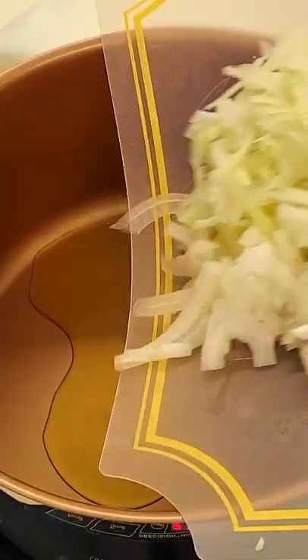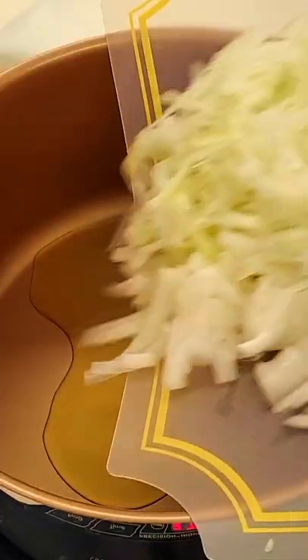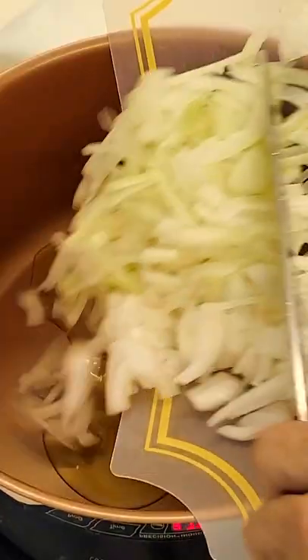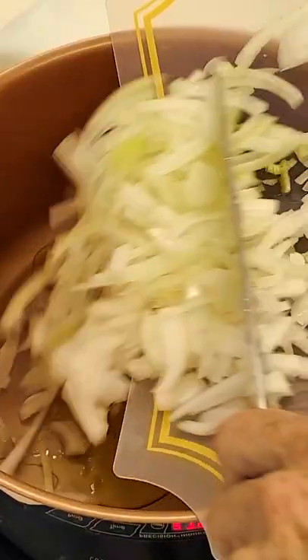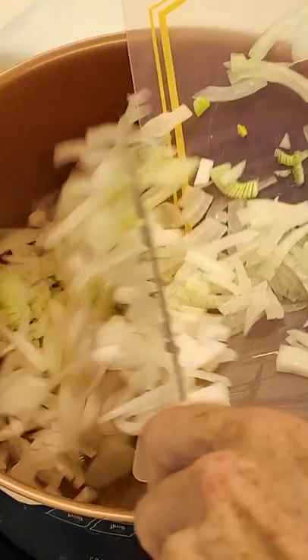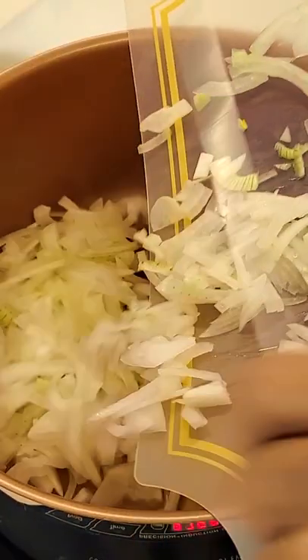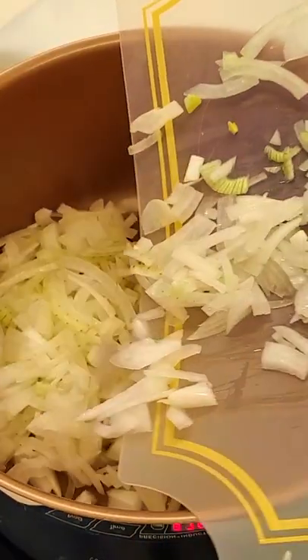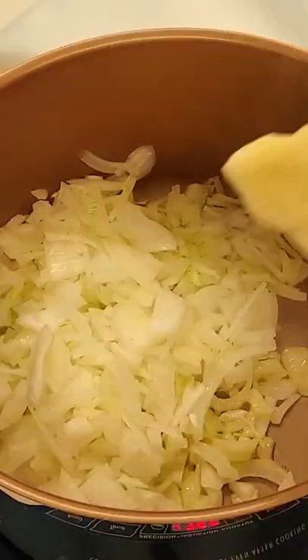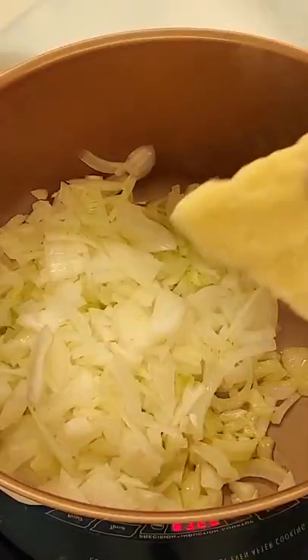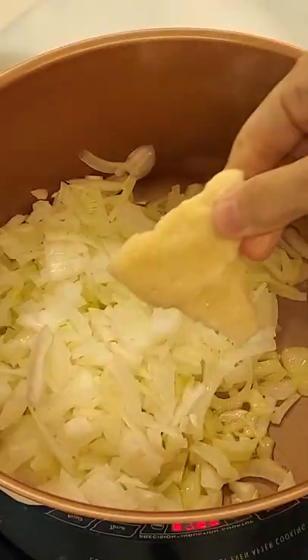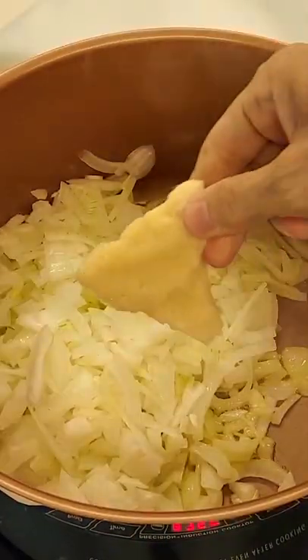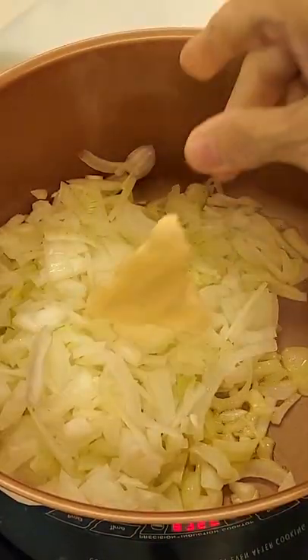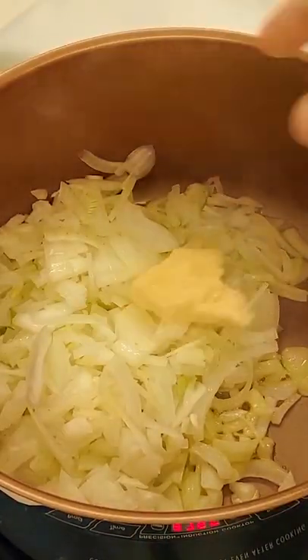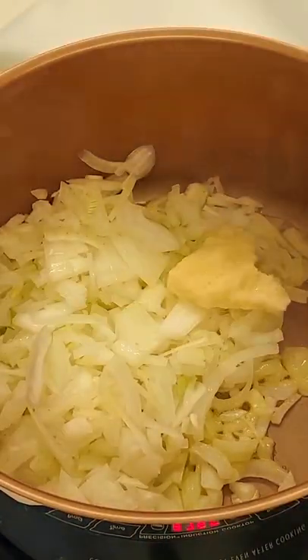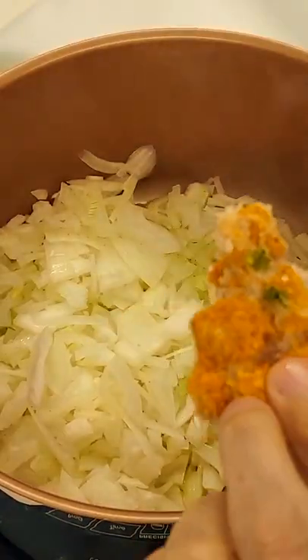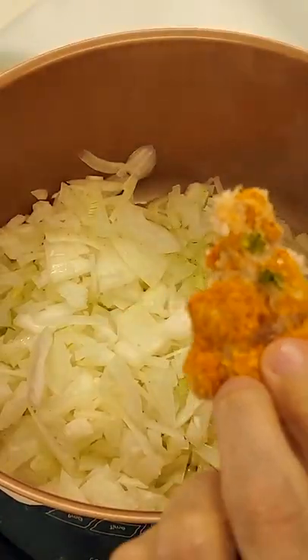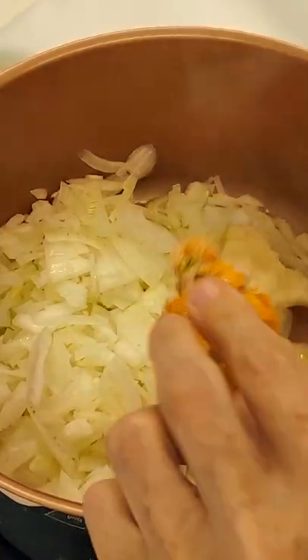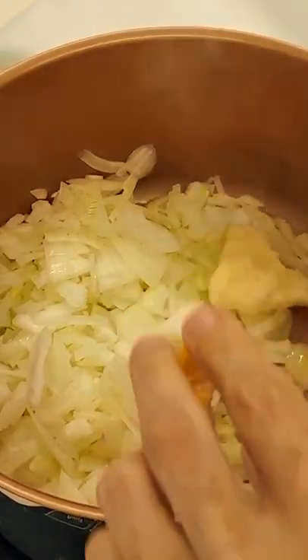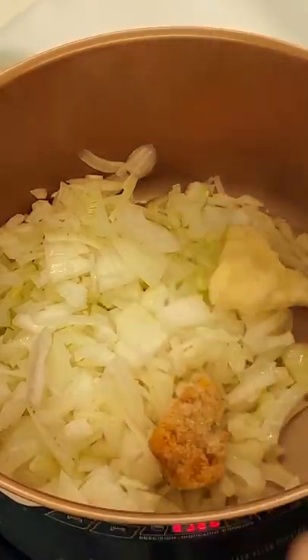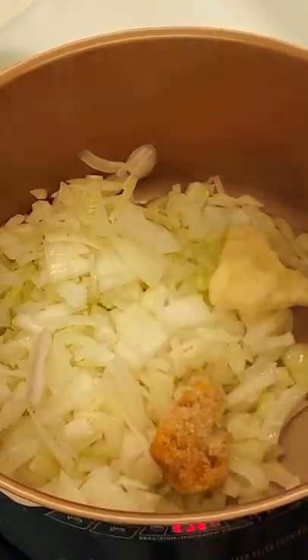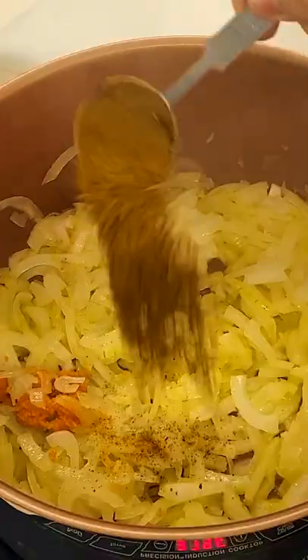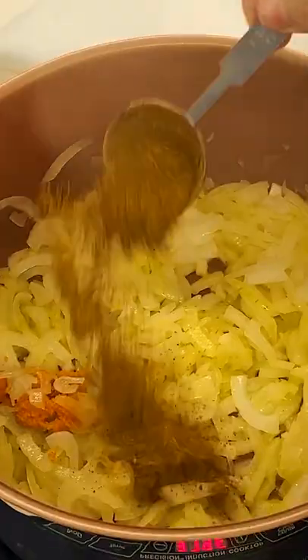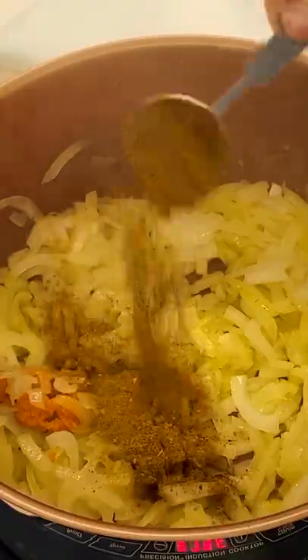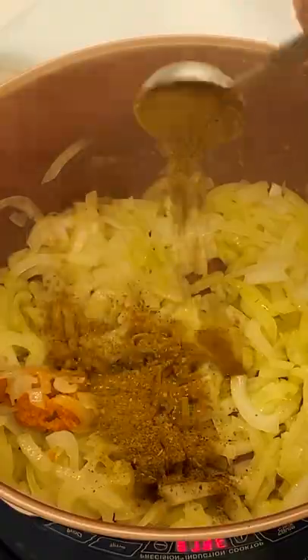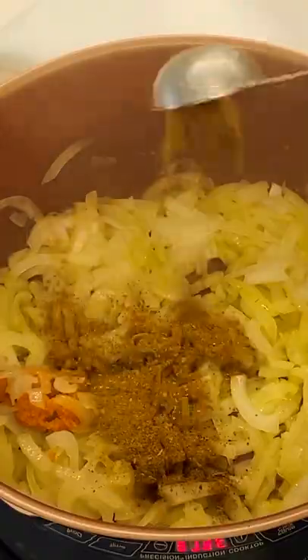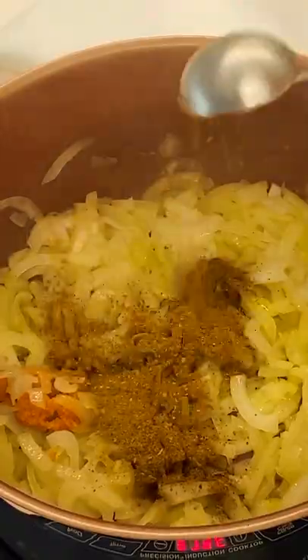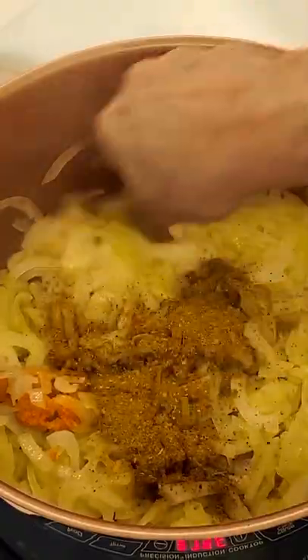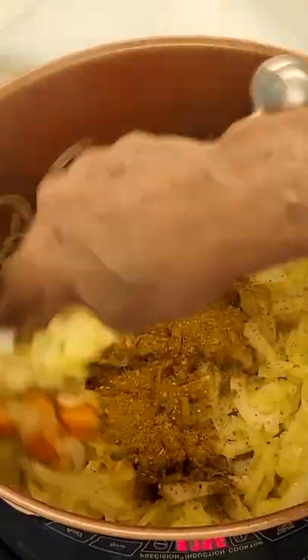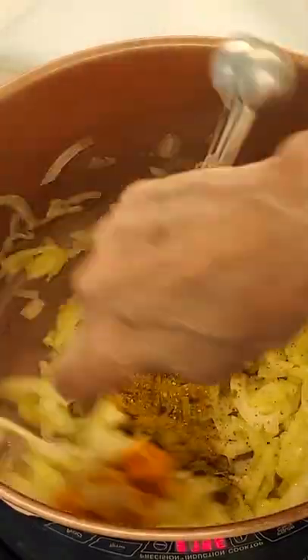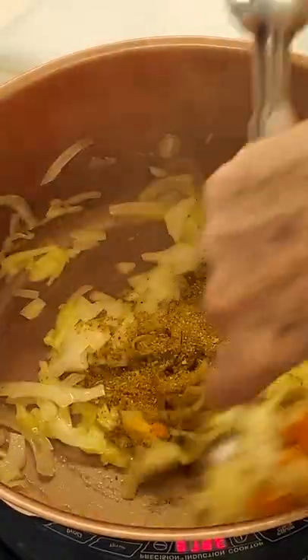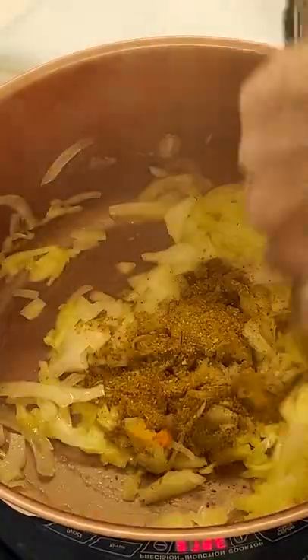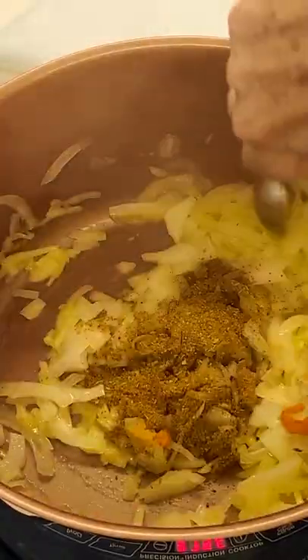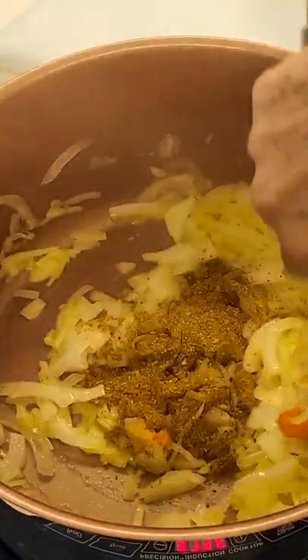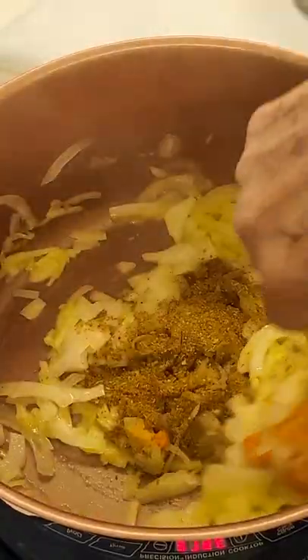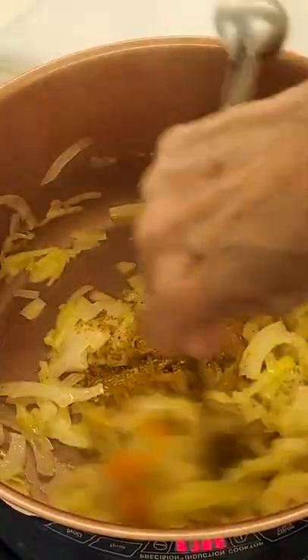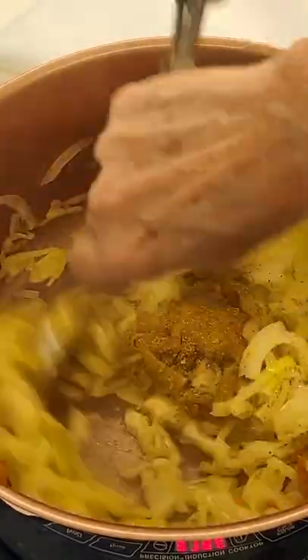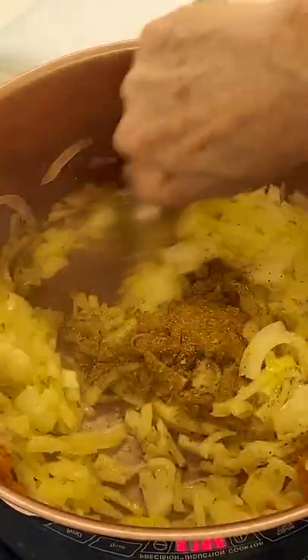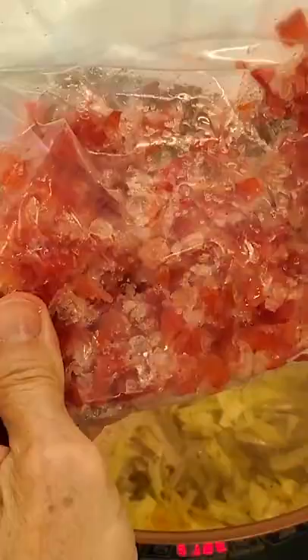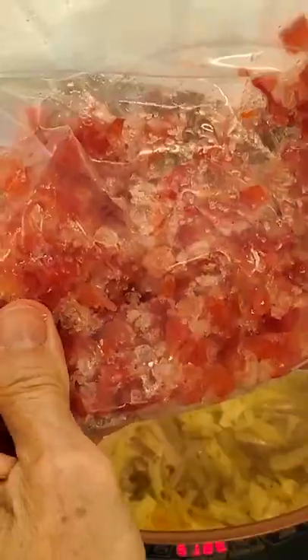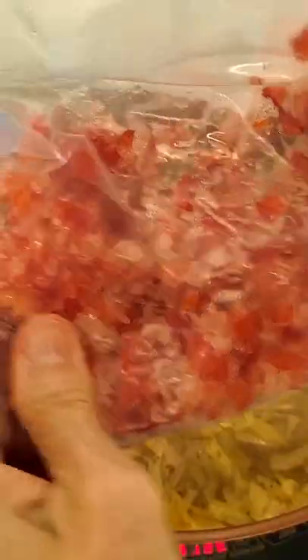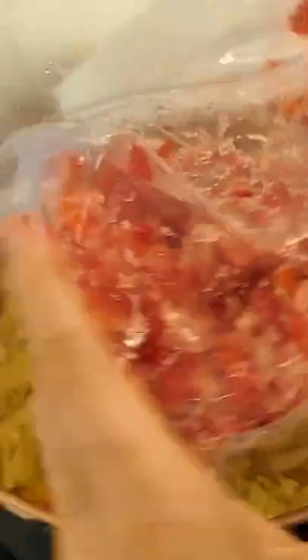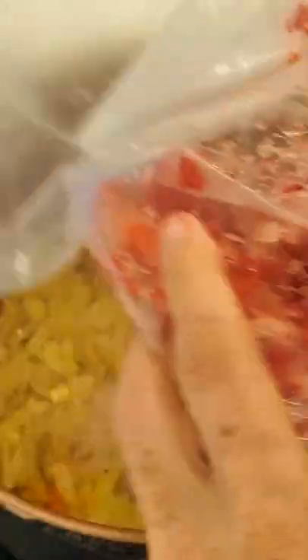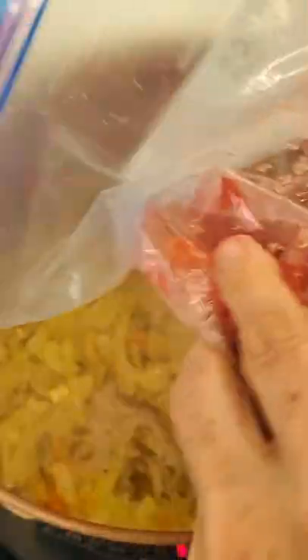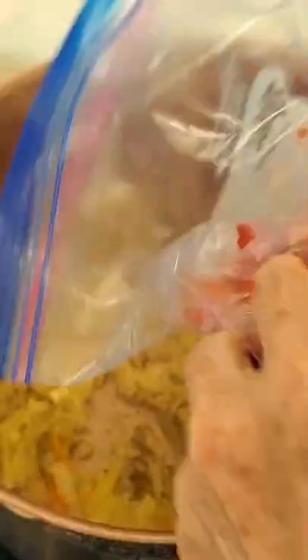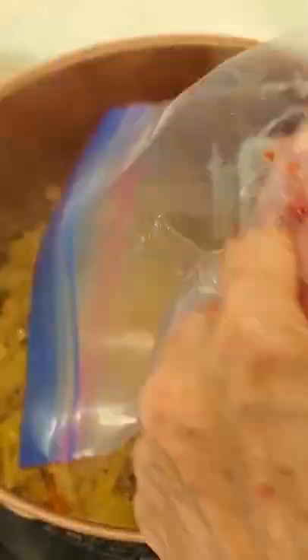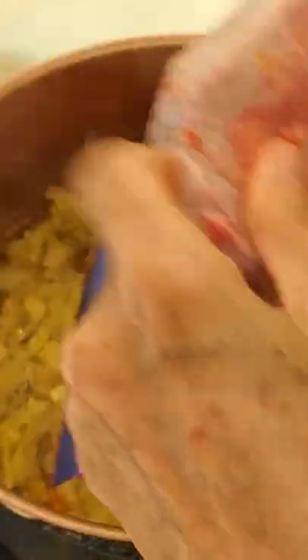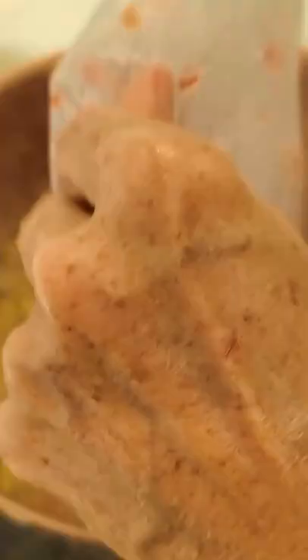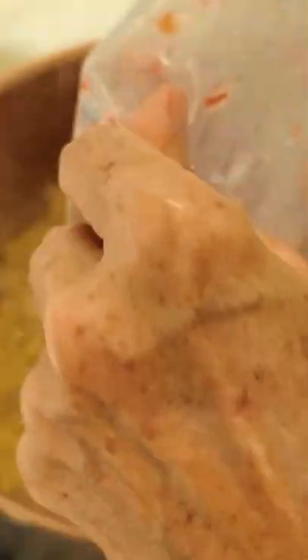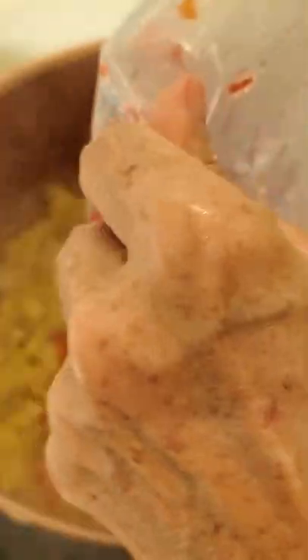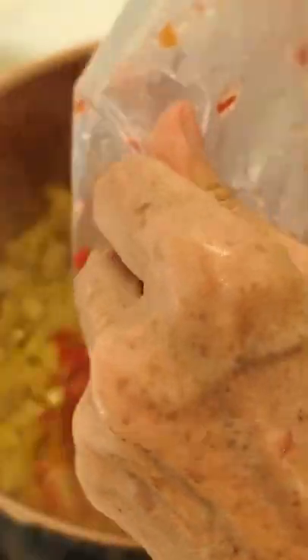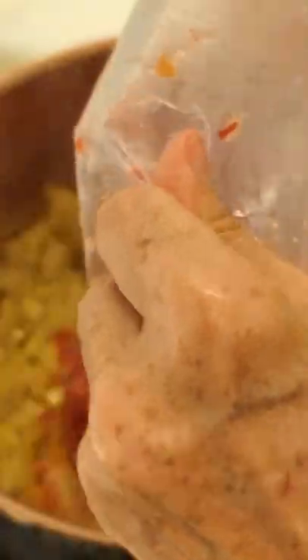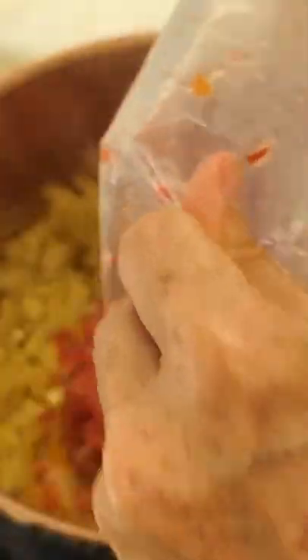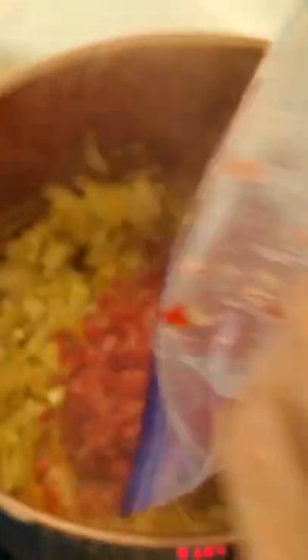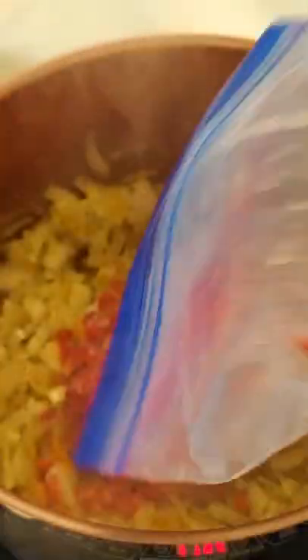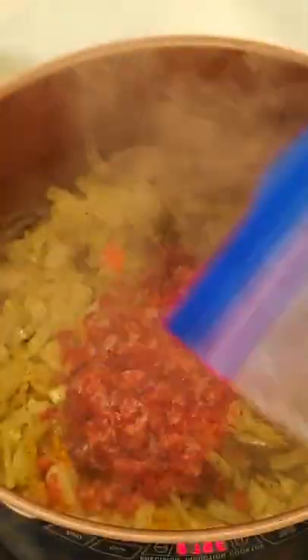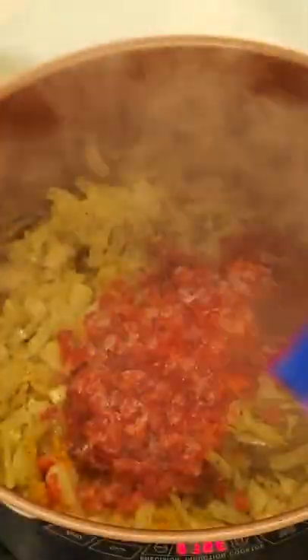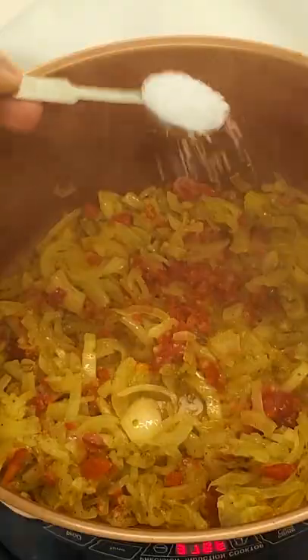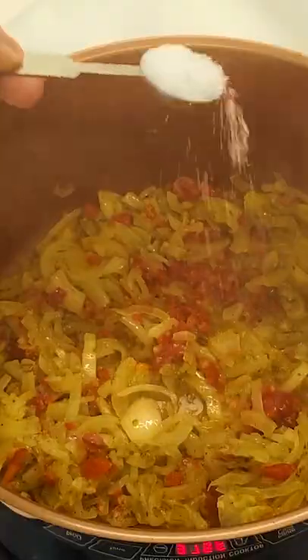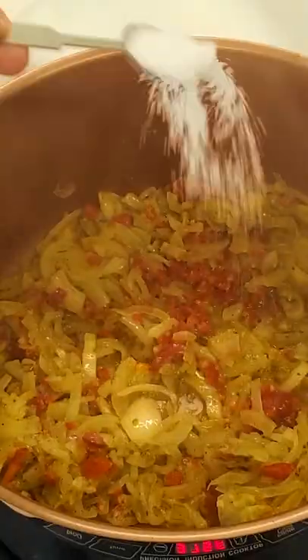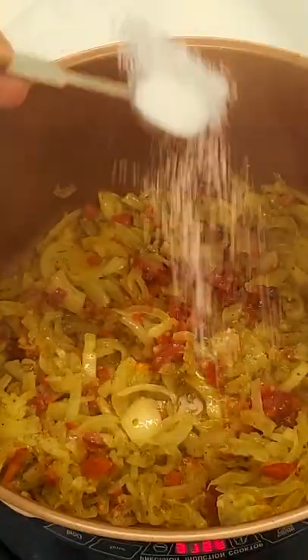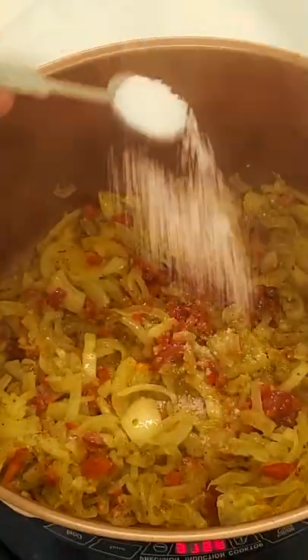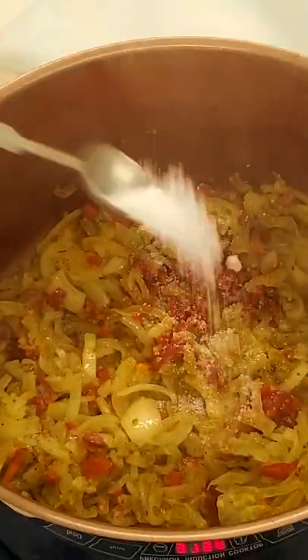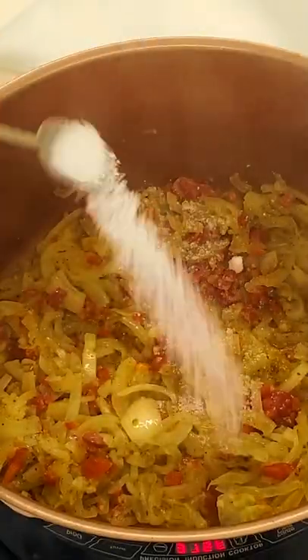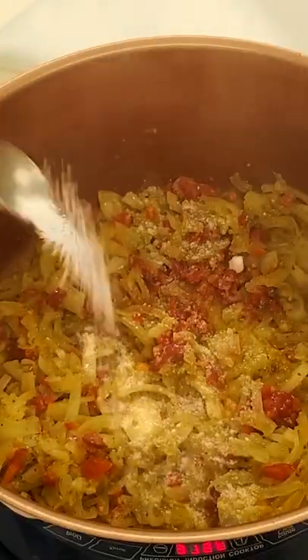Place the oil, onions, garlic, turmeric, spices, and bell pepper, and cook for seven minutes.